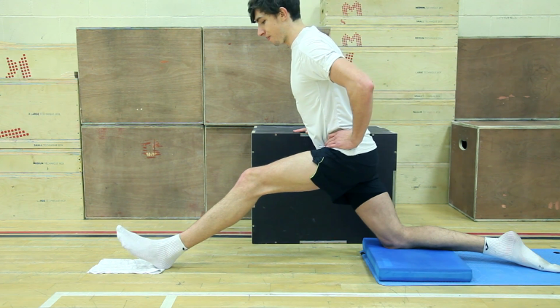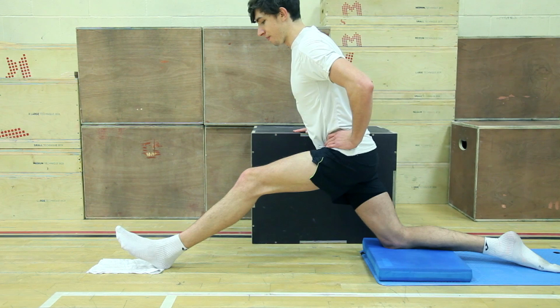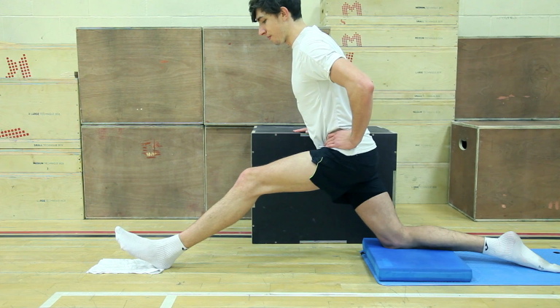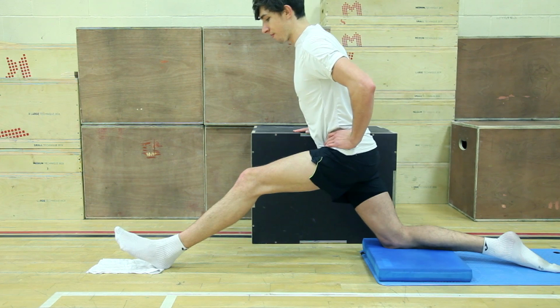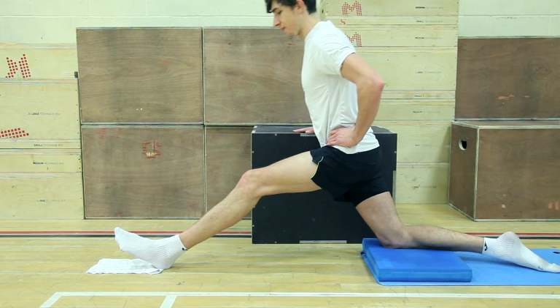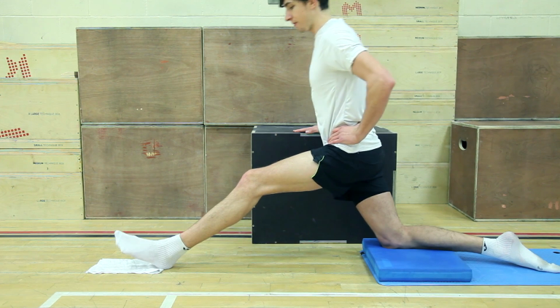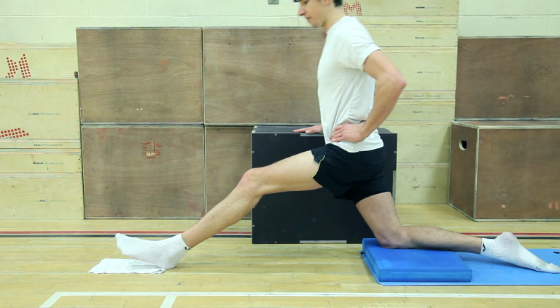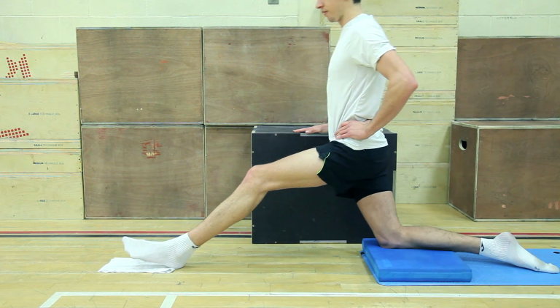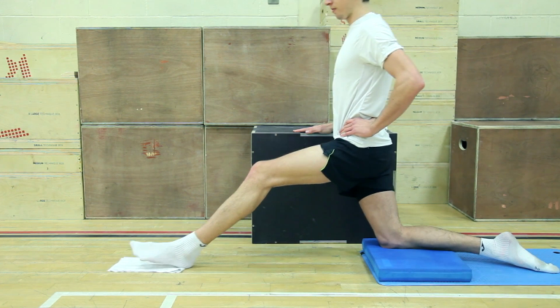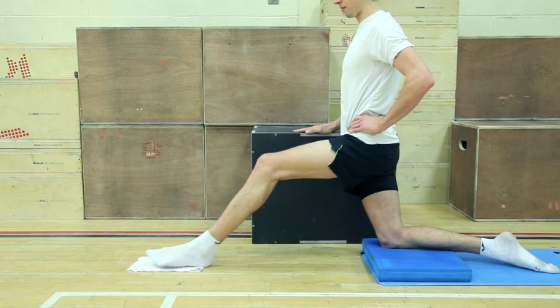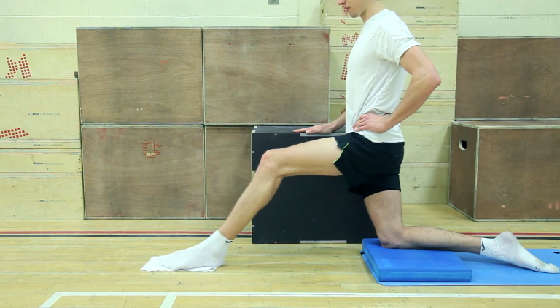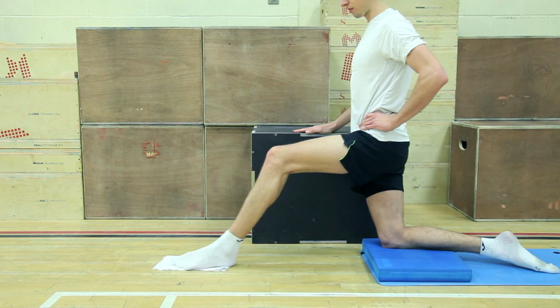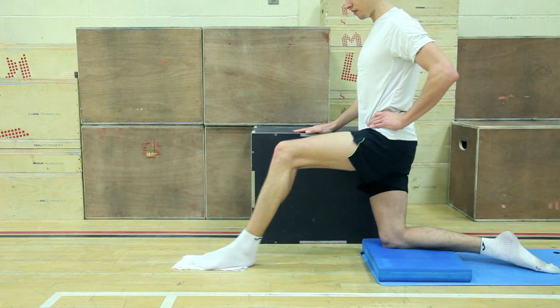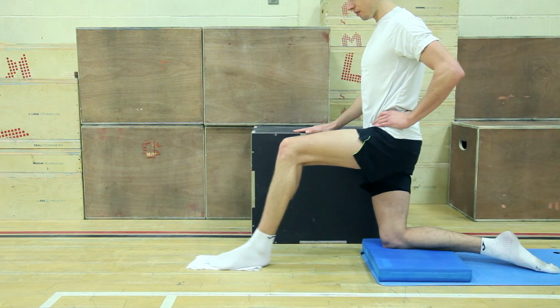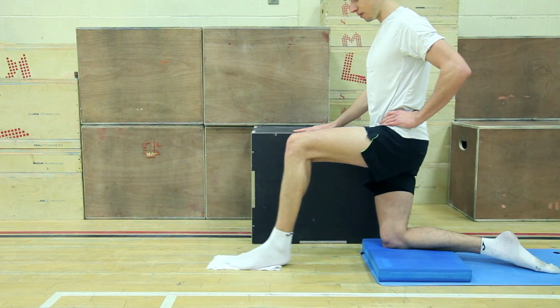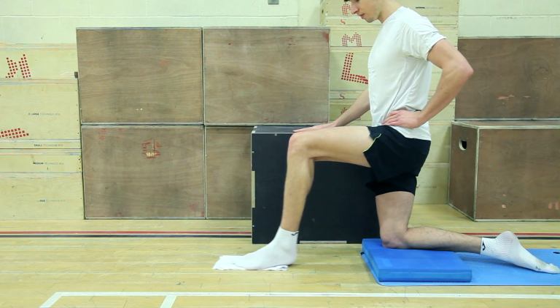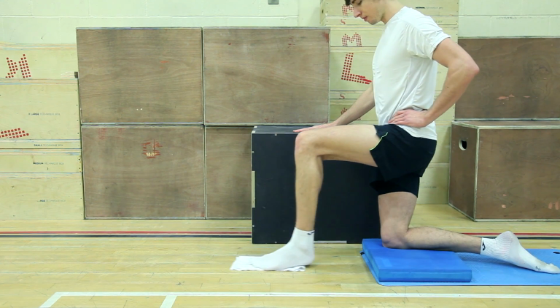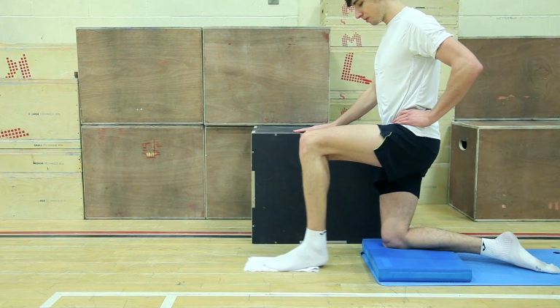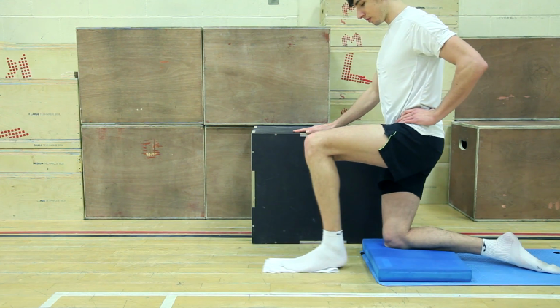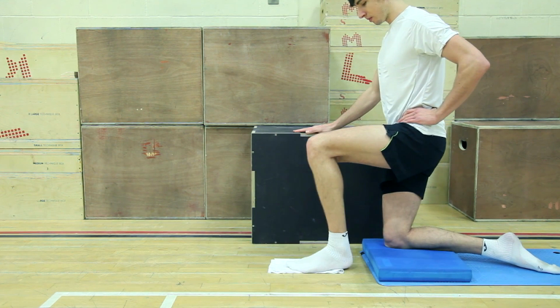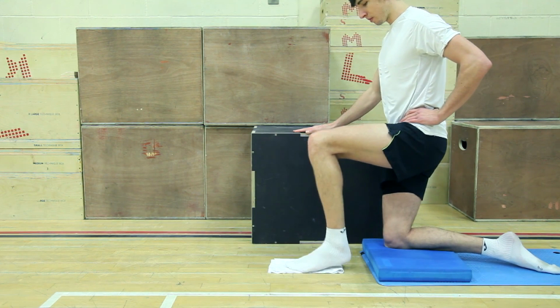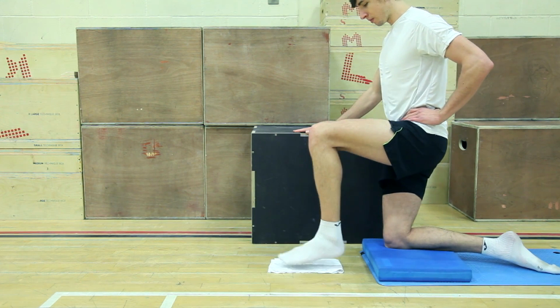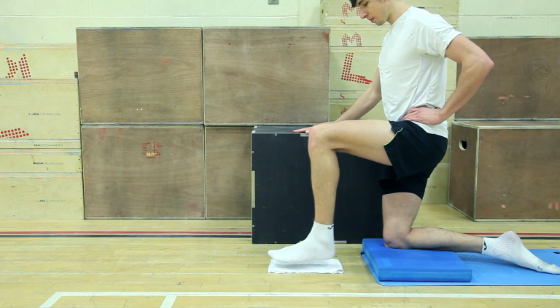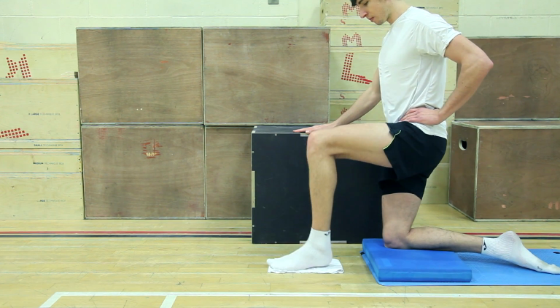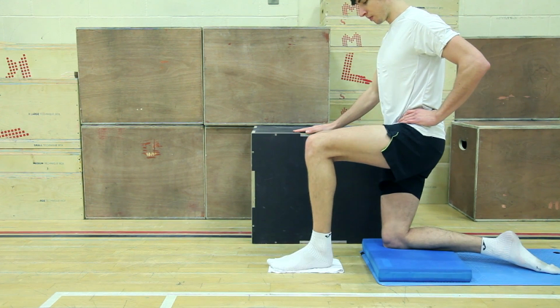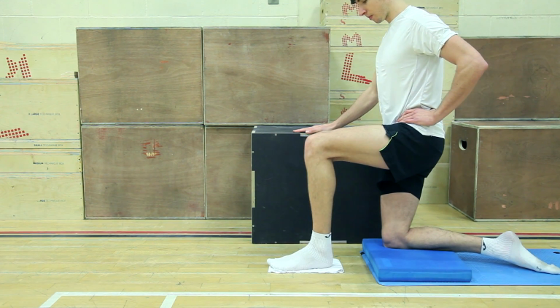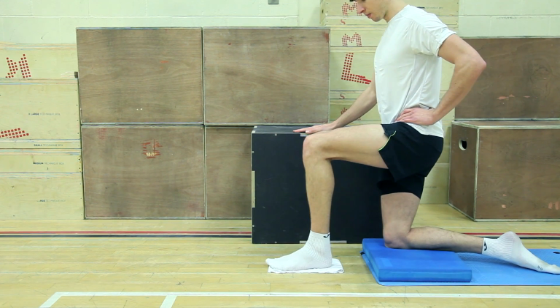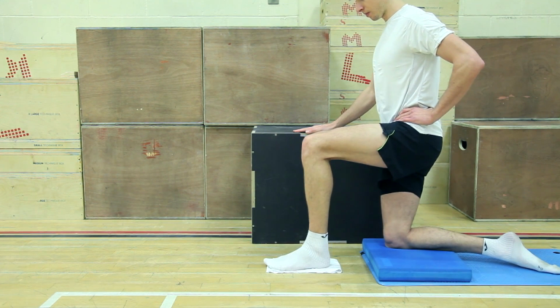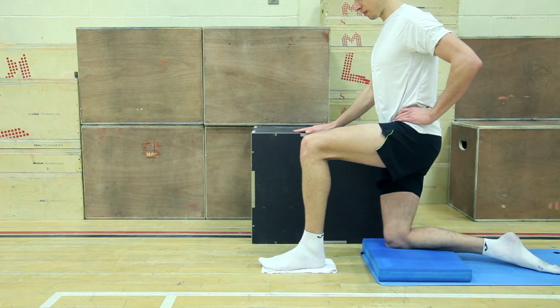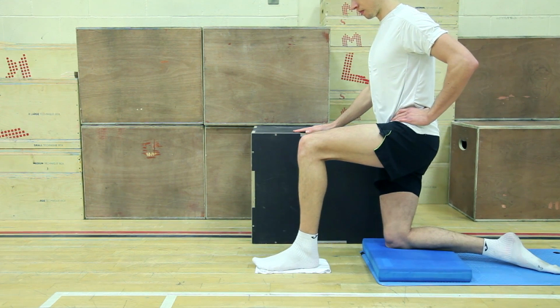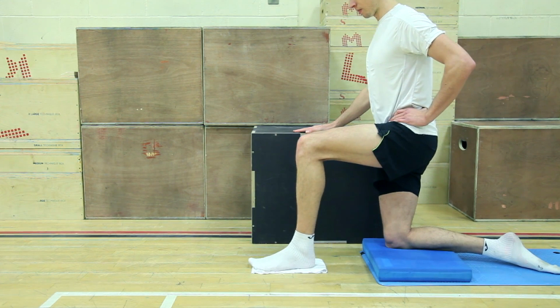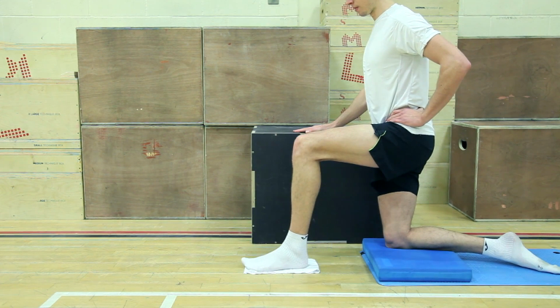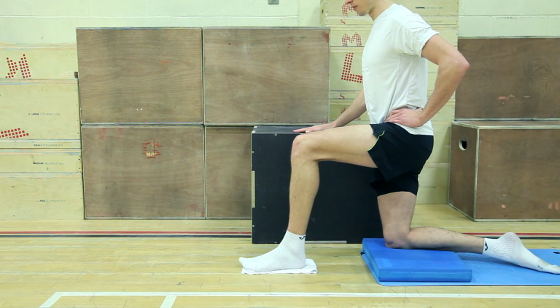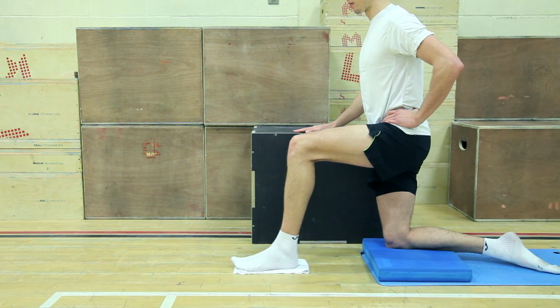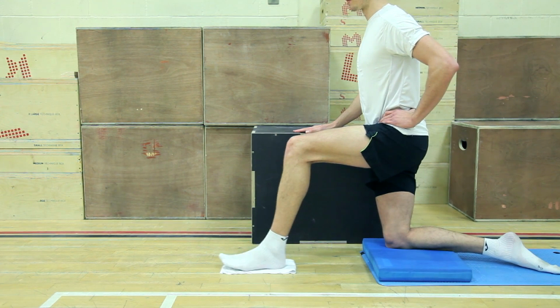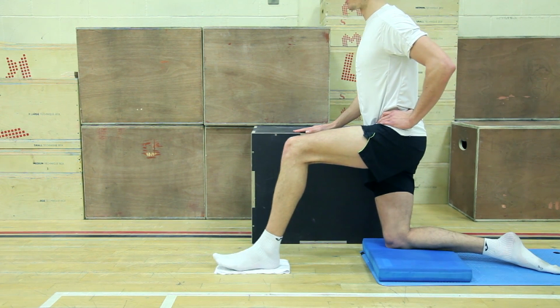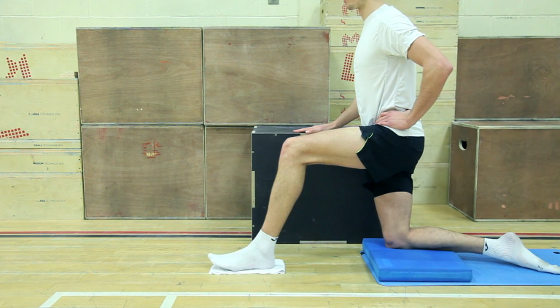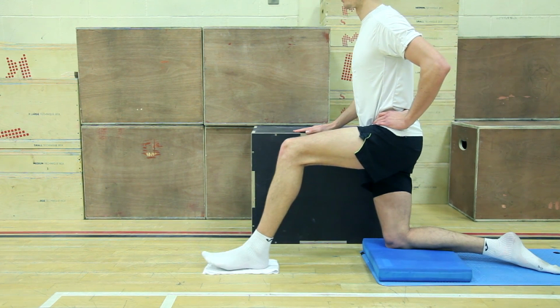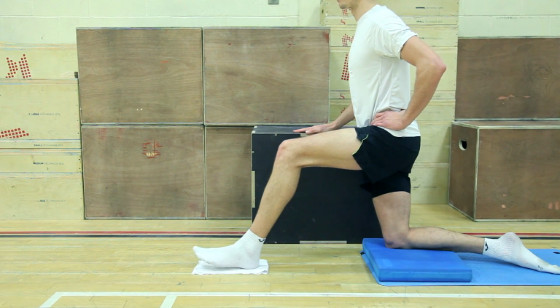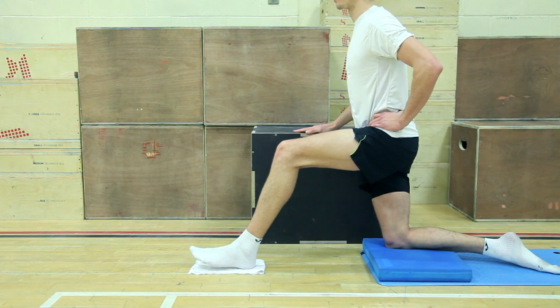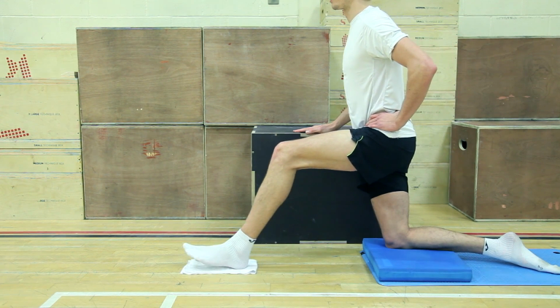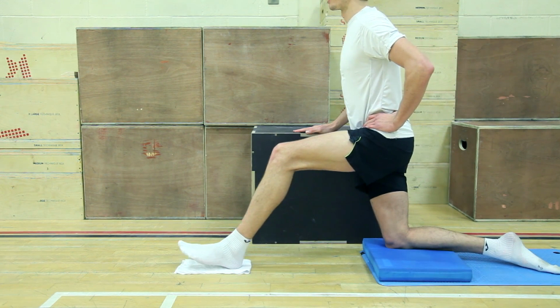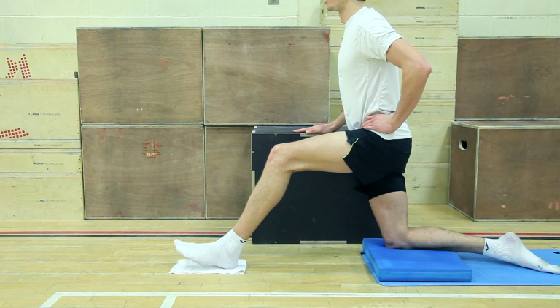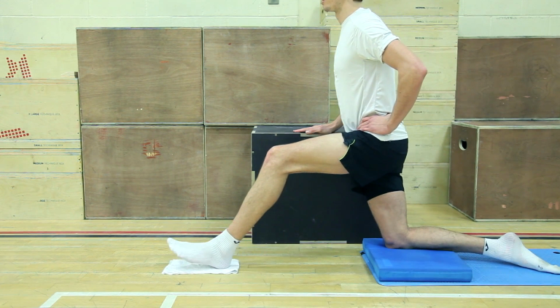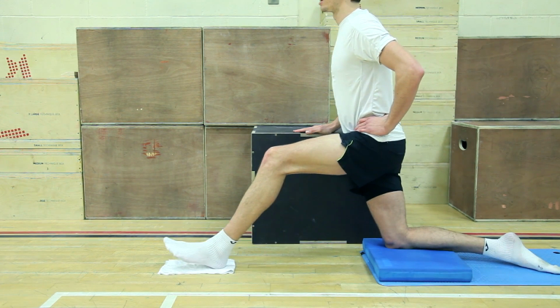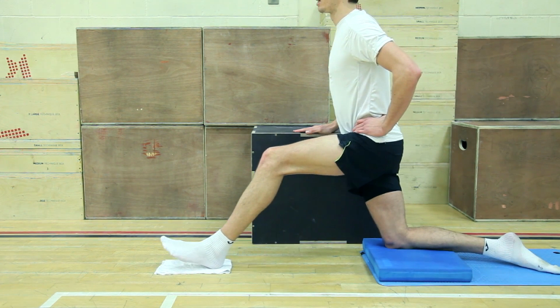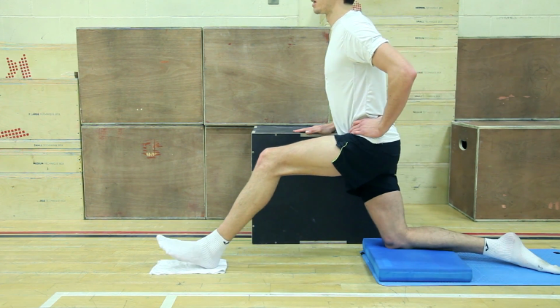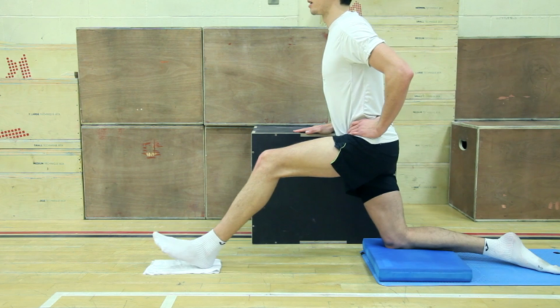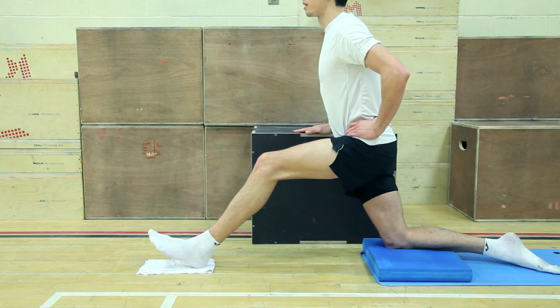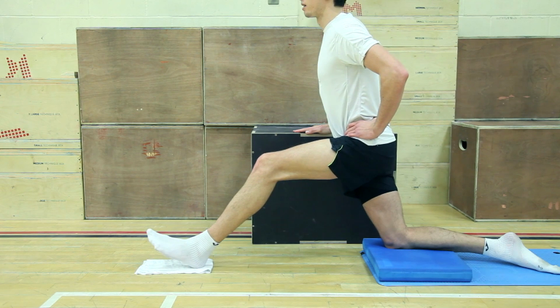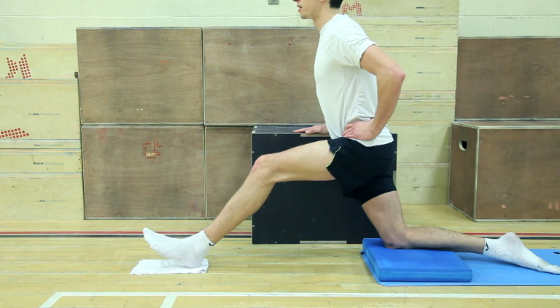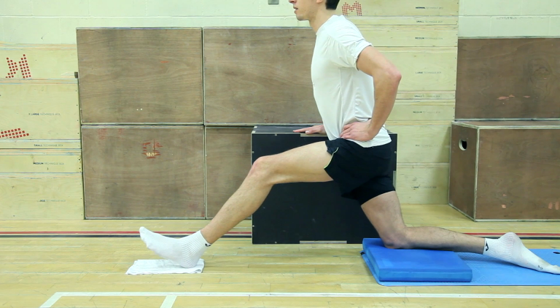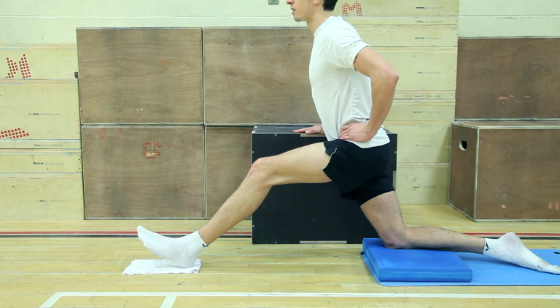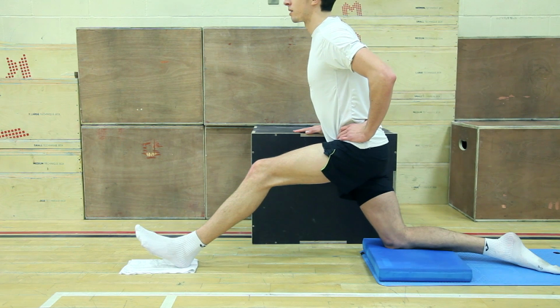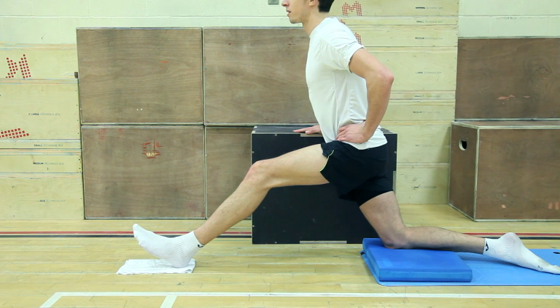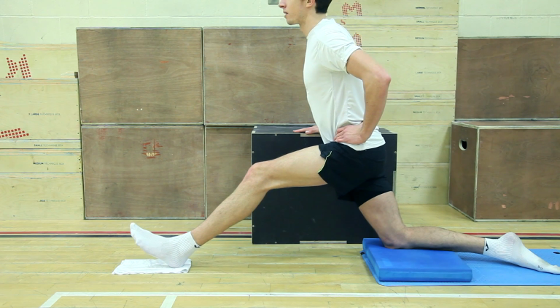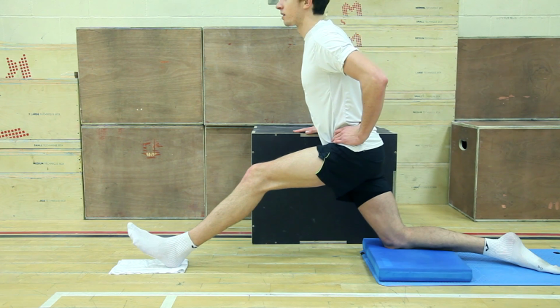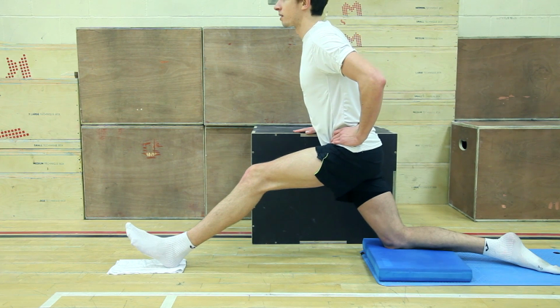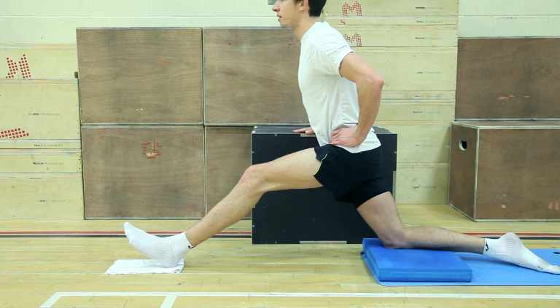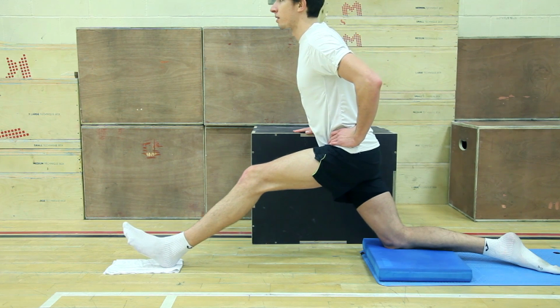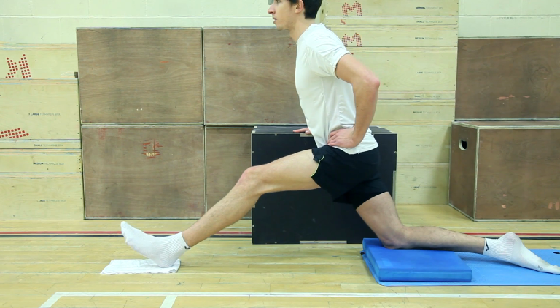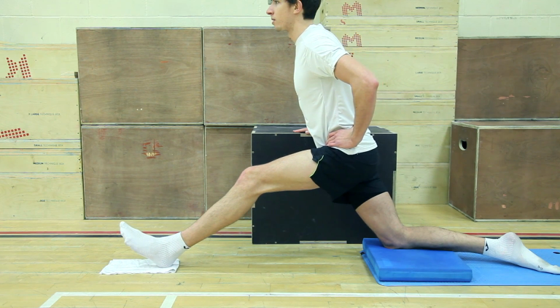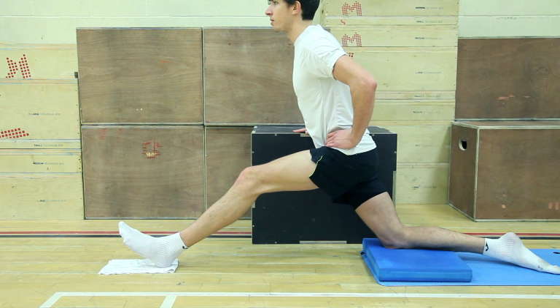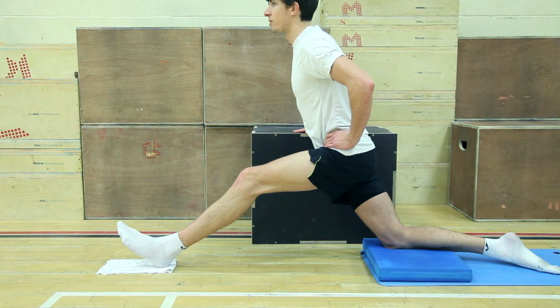Also notice that the back should be kept straight. You want to be aiming for about three sets of eight reps.